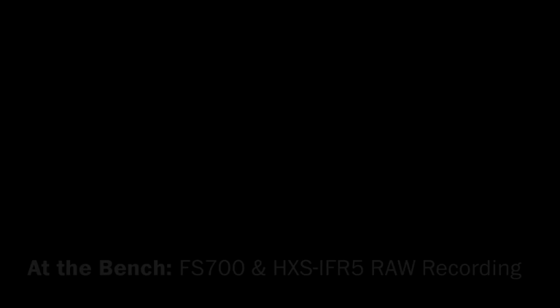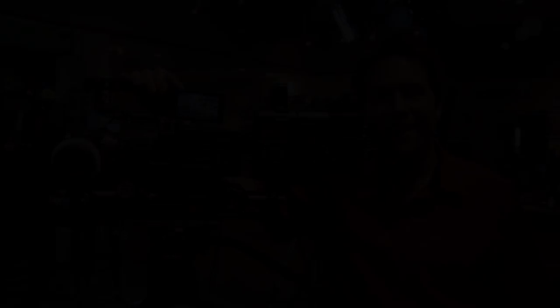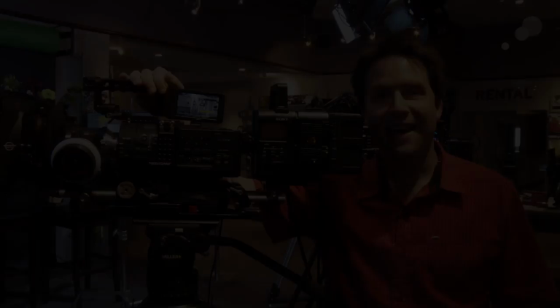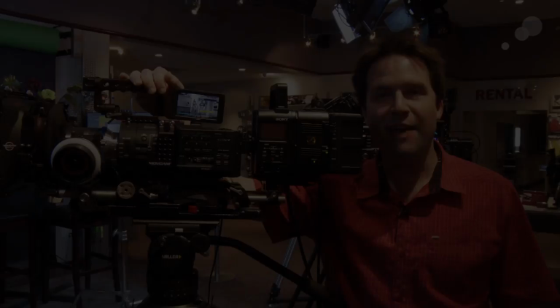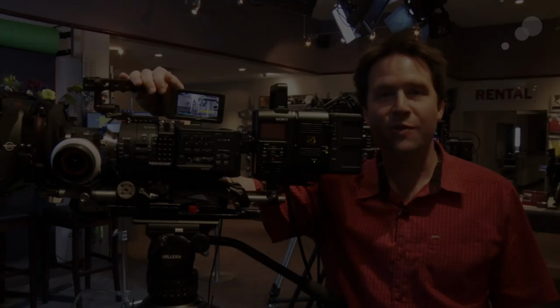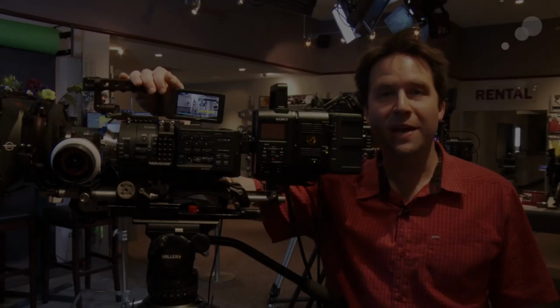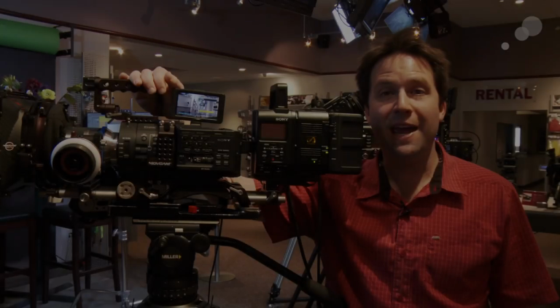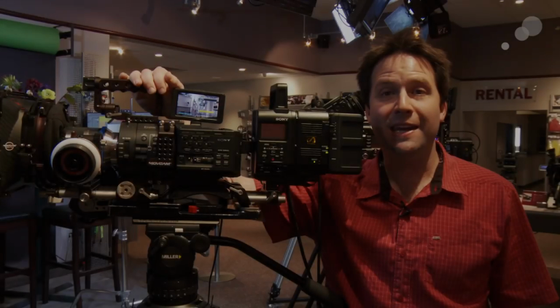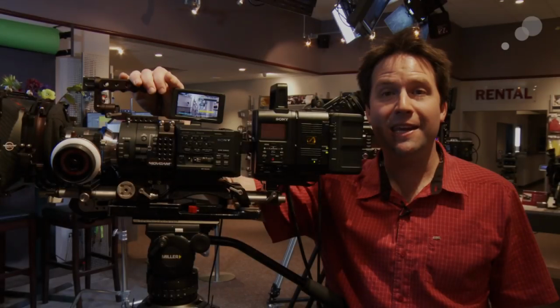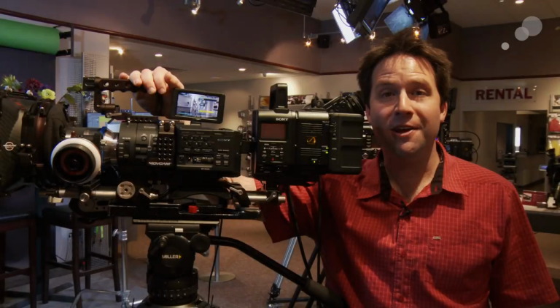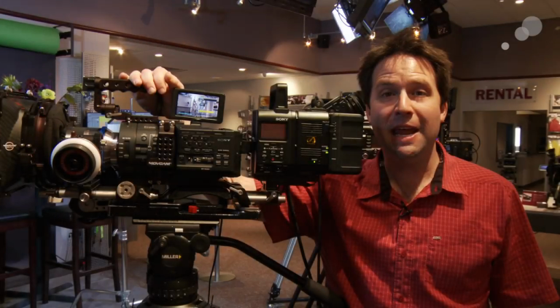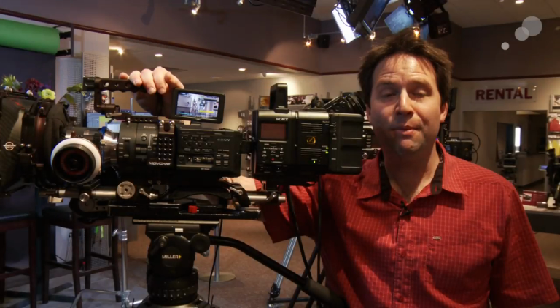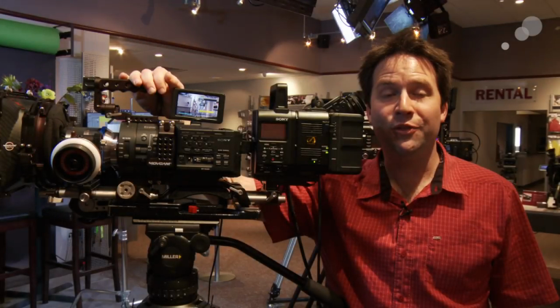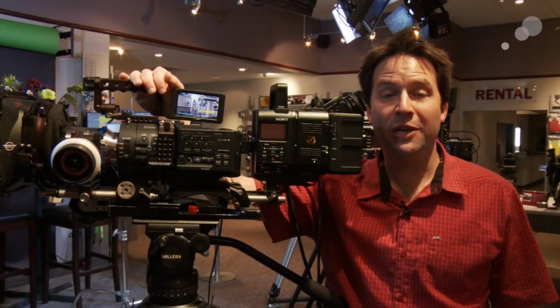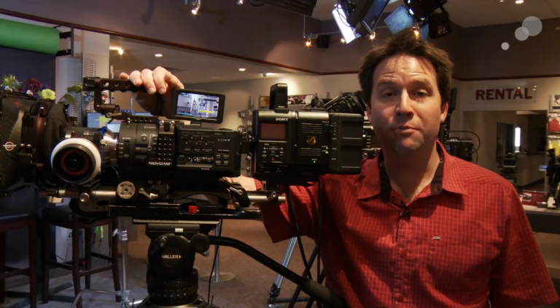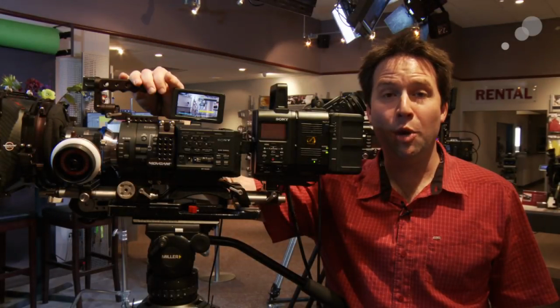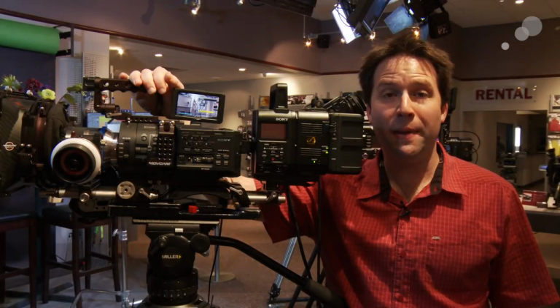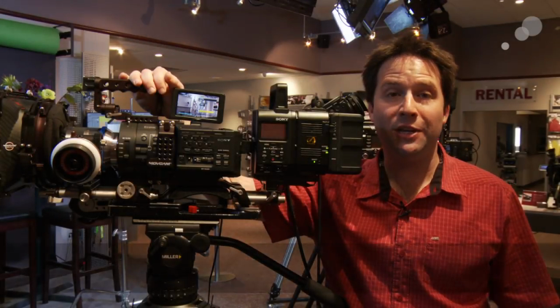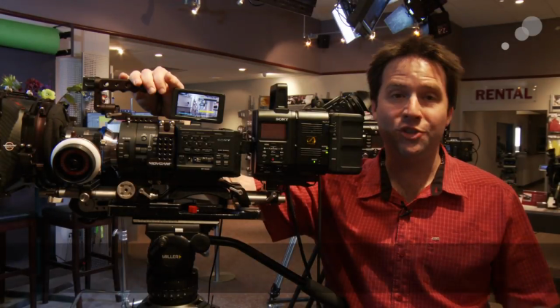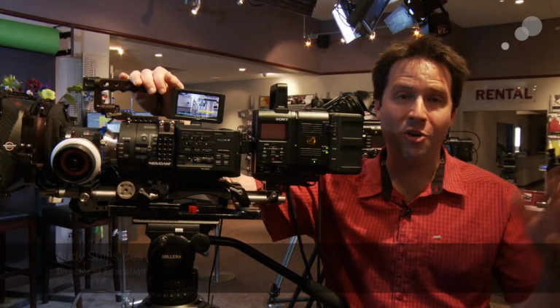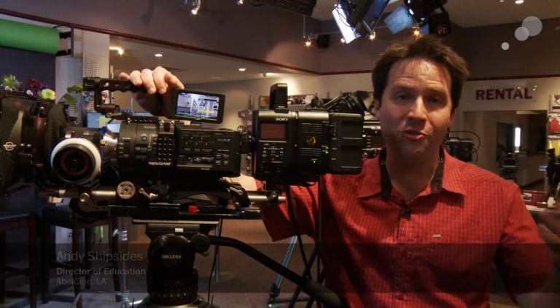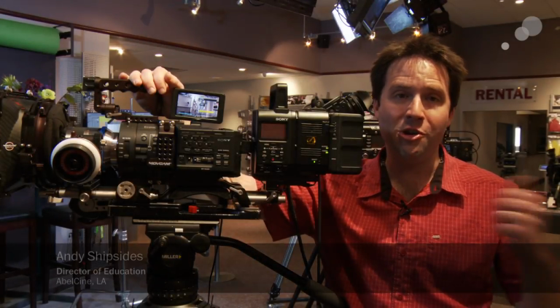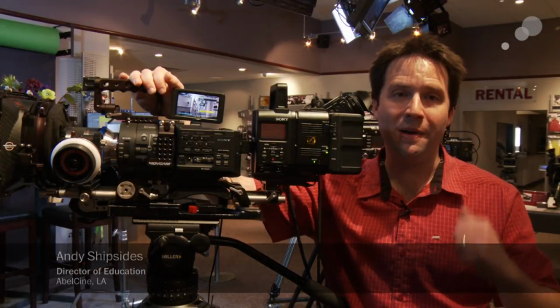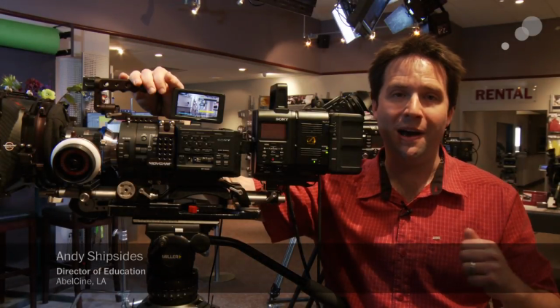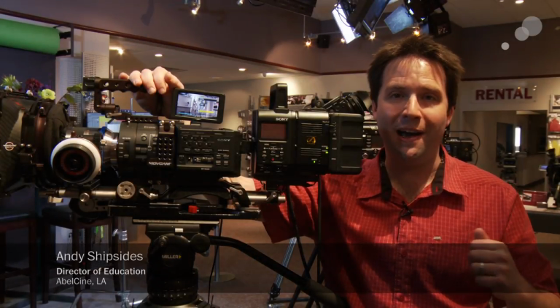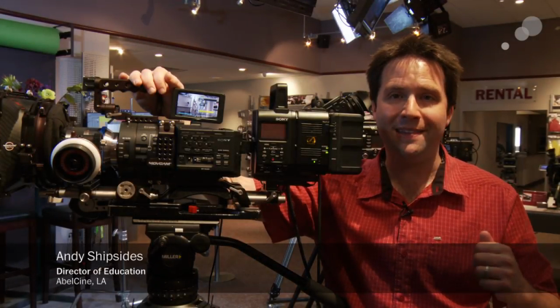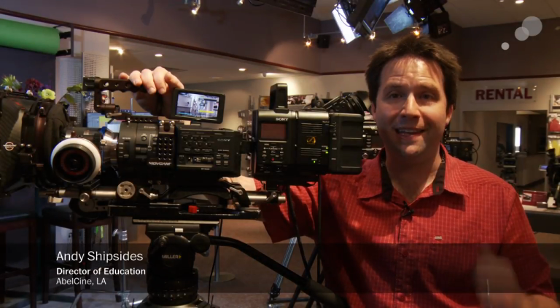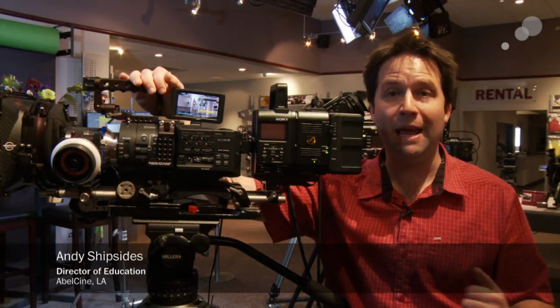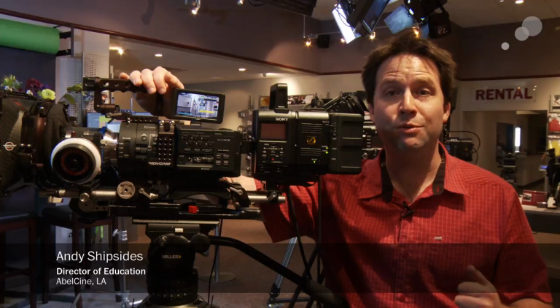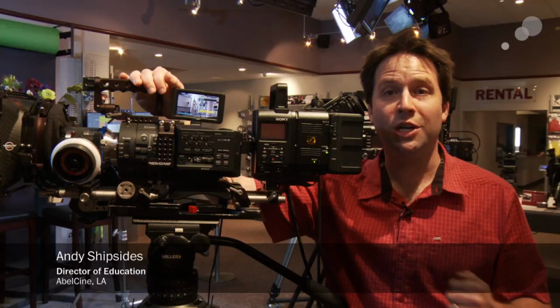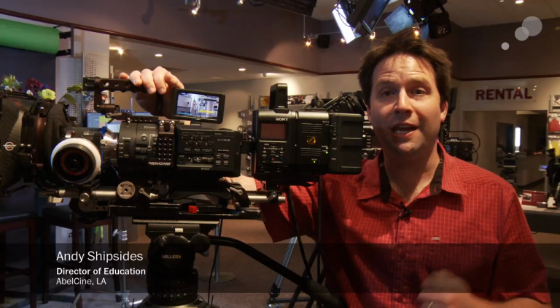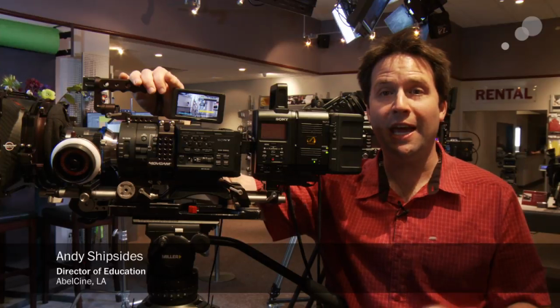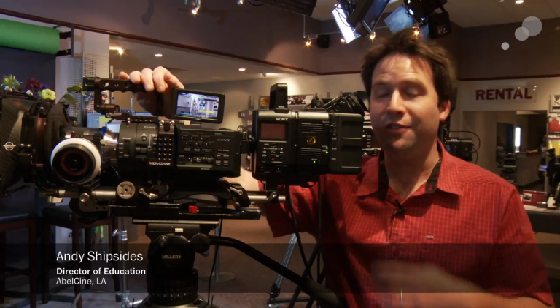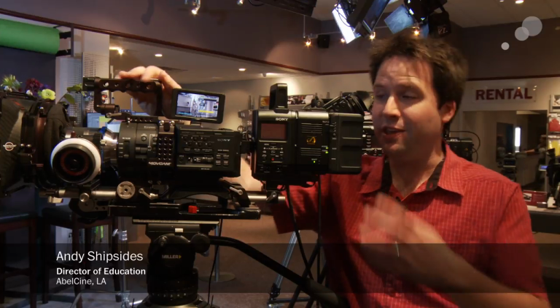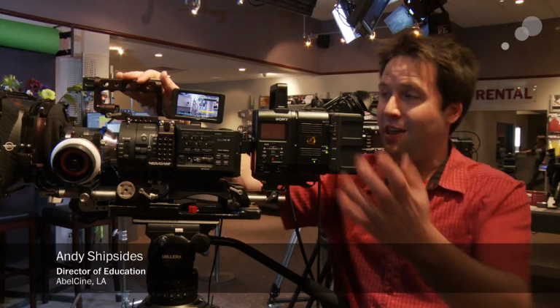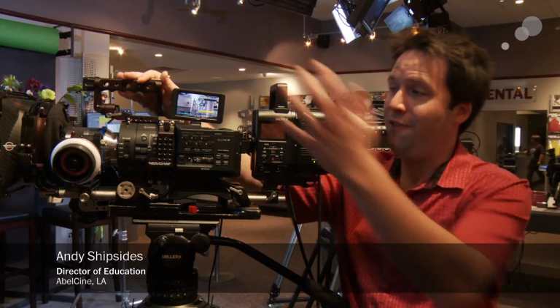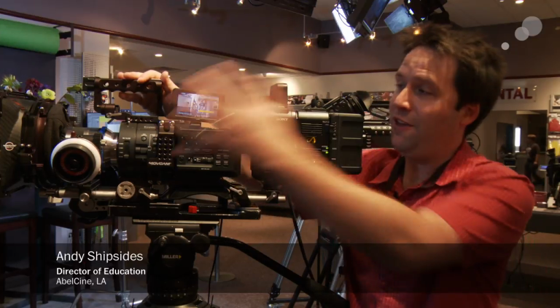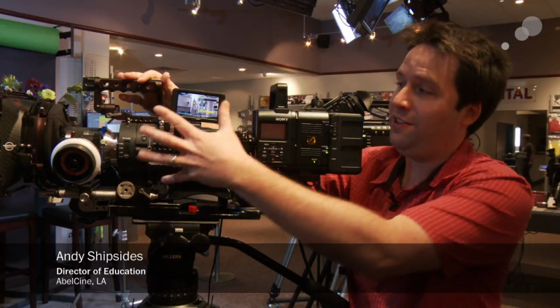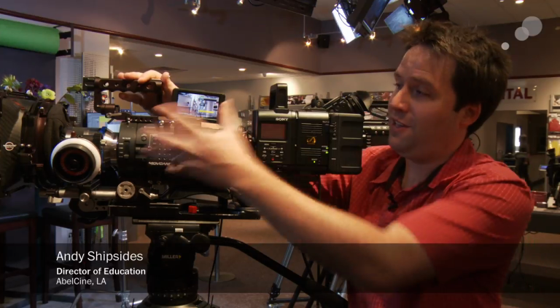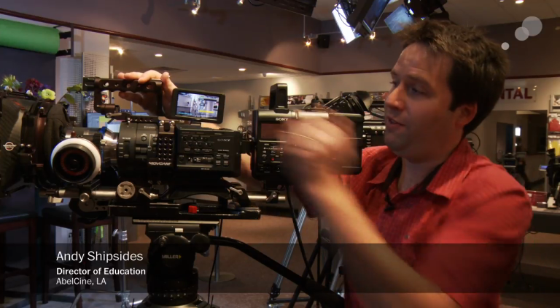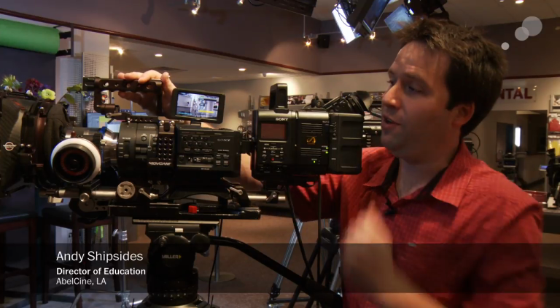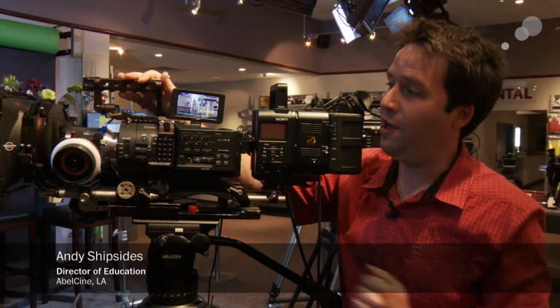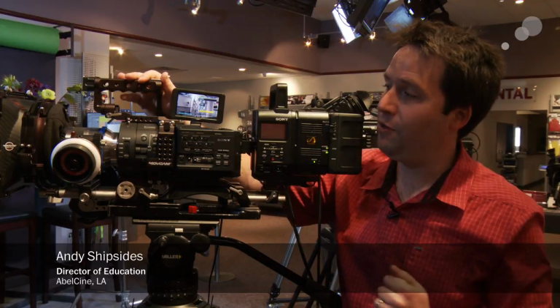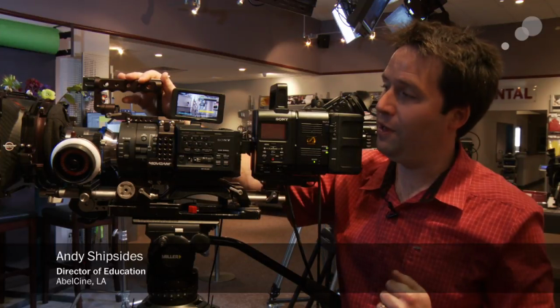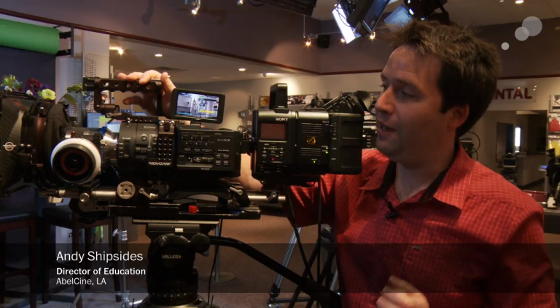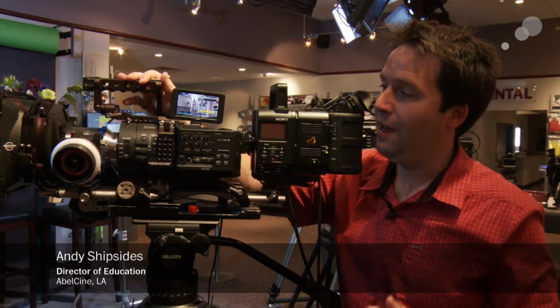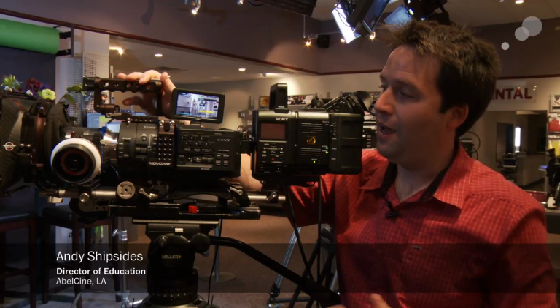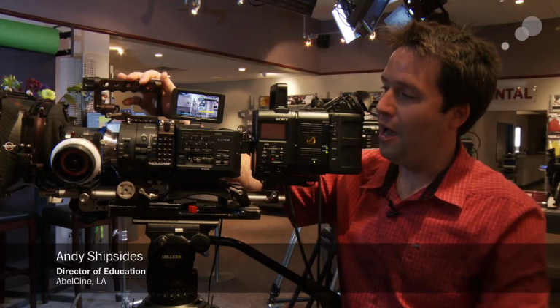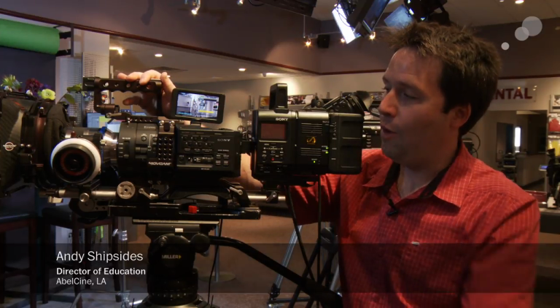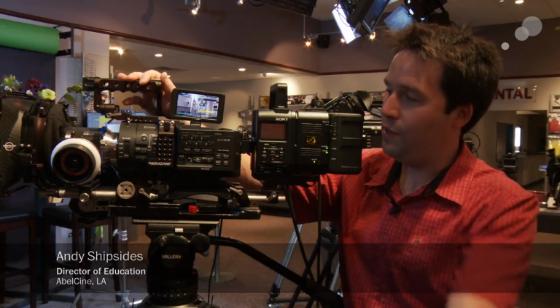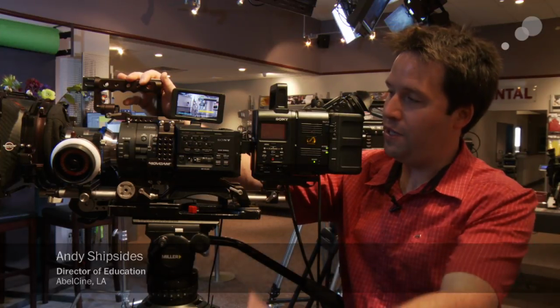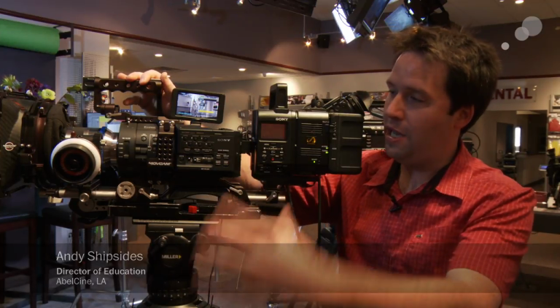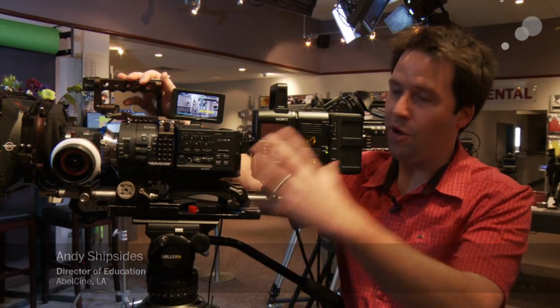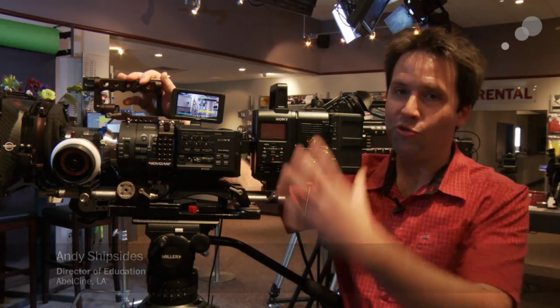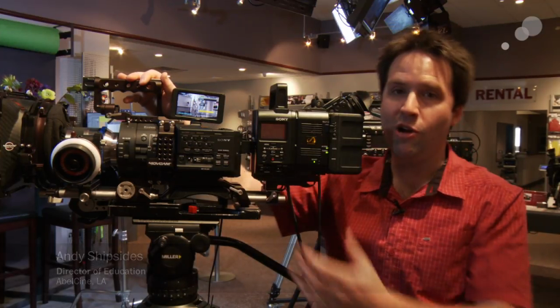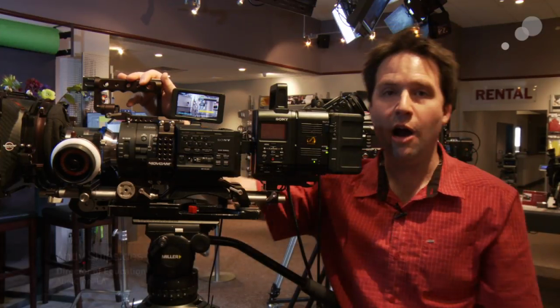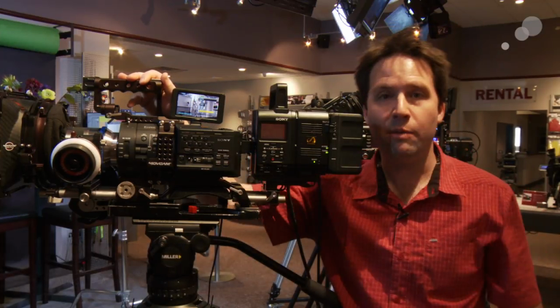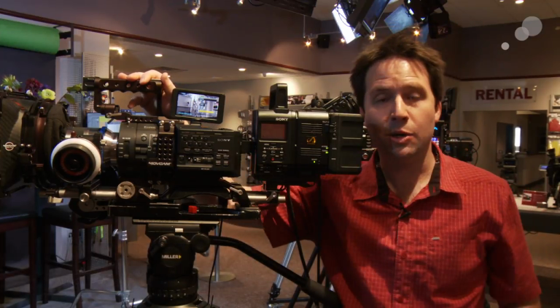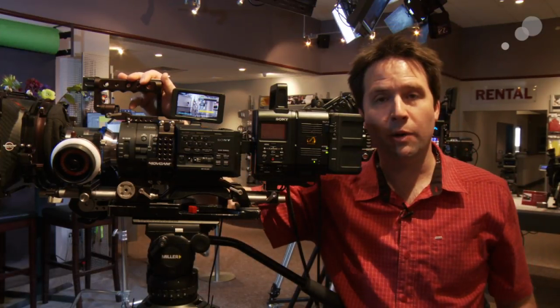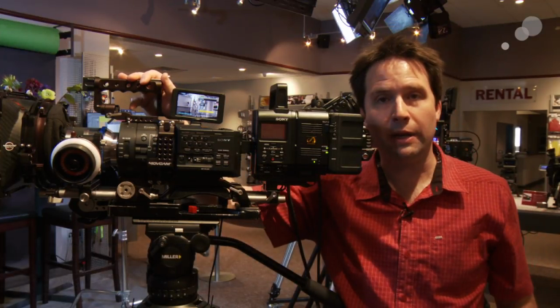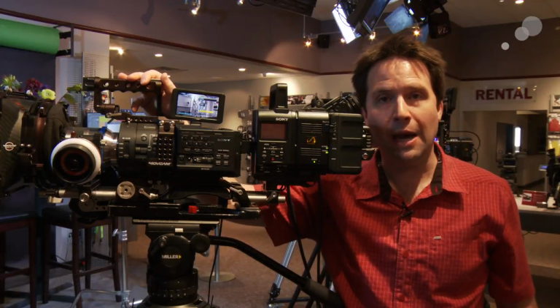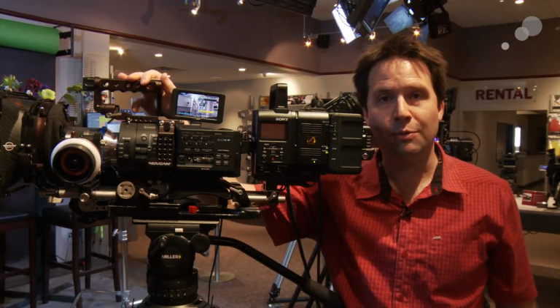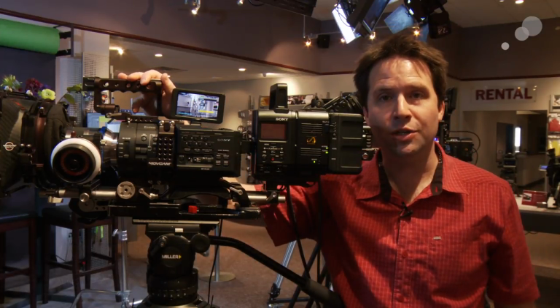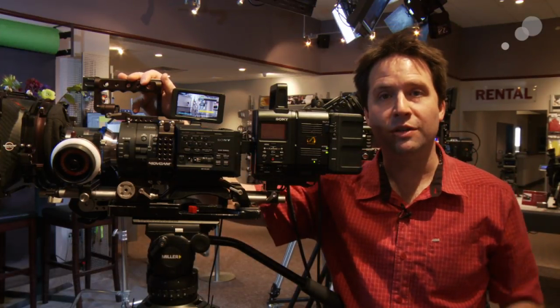Hey everyone, Andy here at Able City Burbank Showroom. Today I'm checking out the FS700 with the RAW recording option.